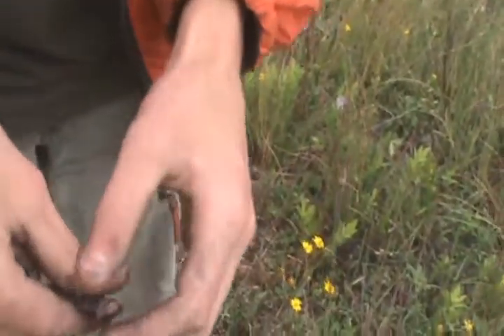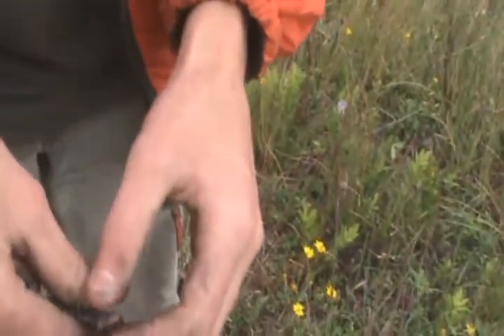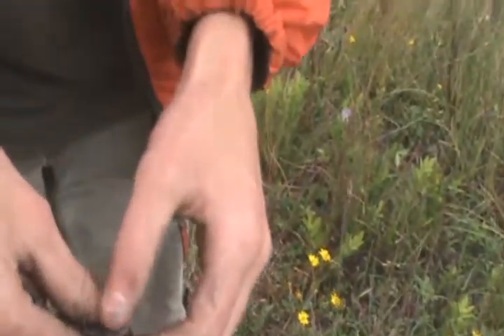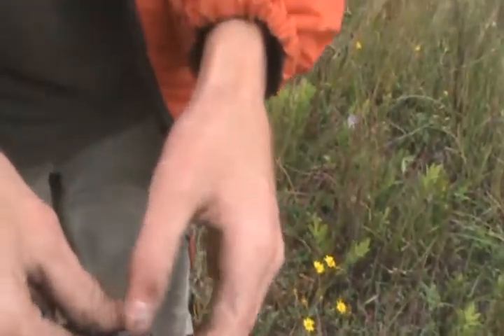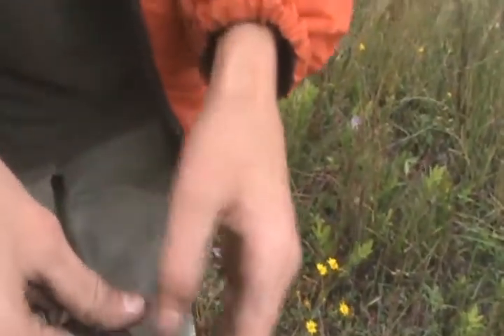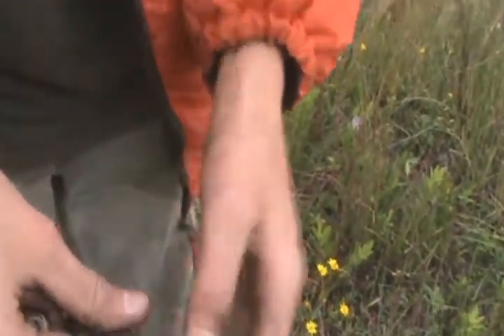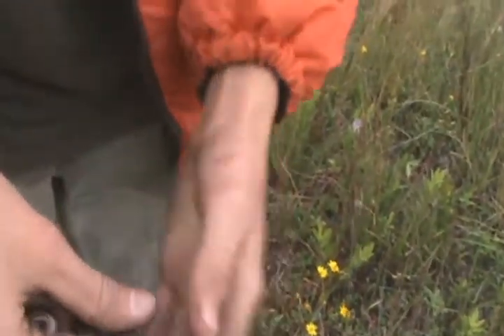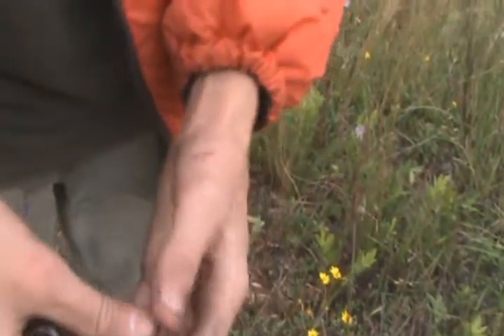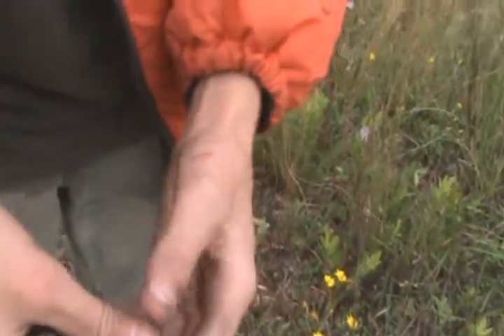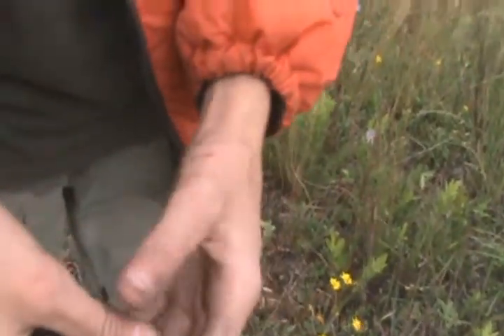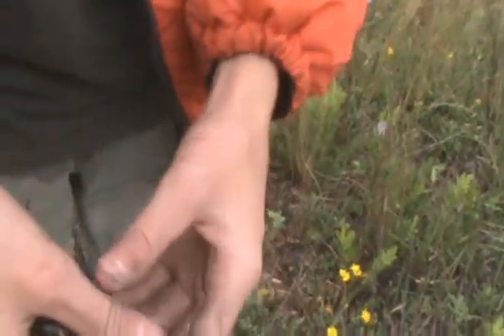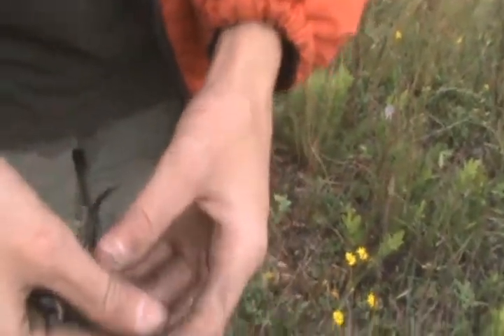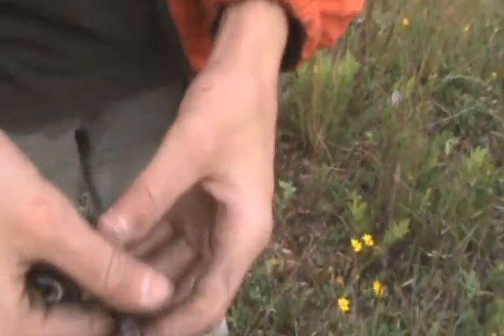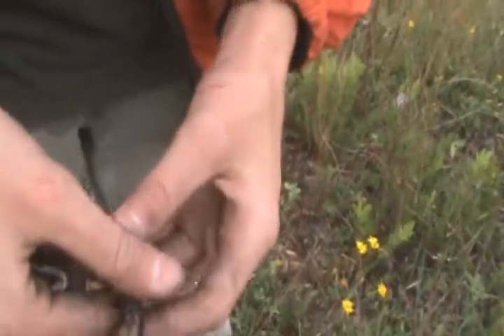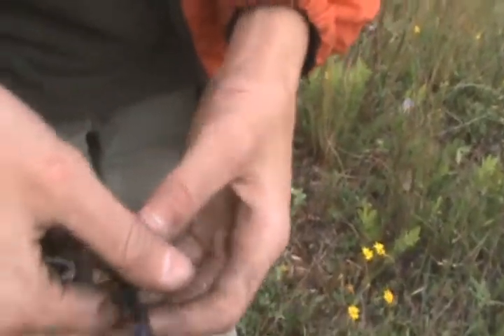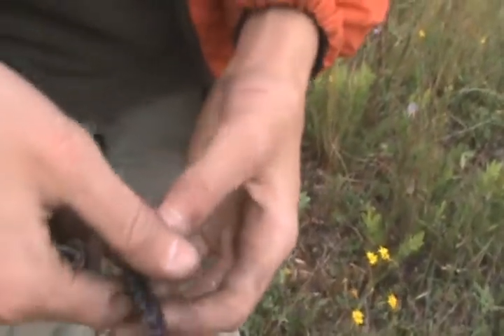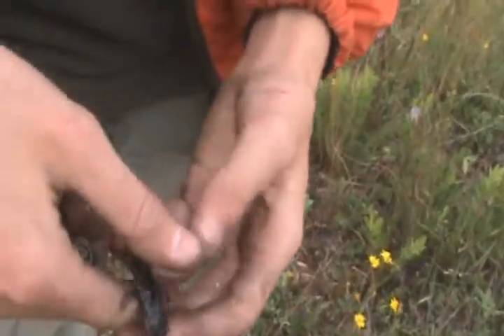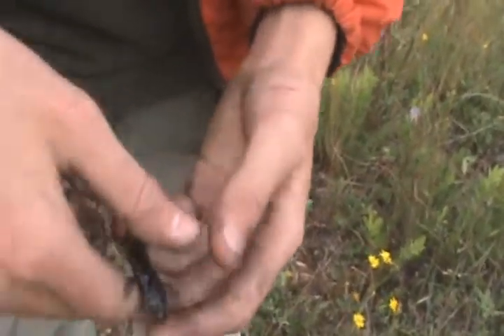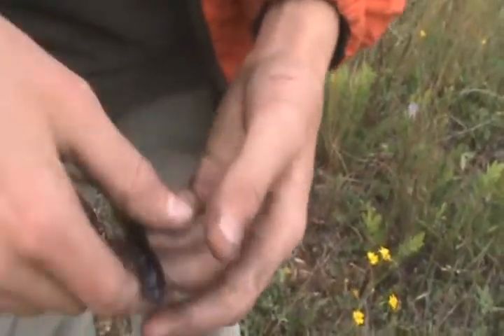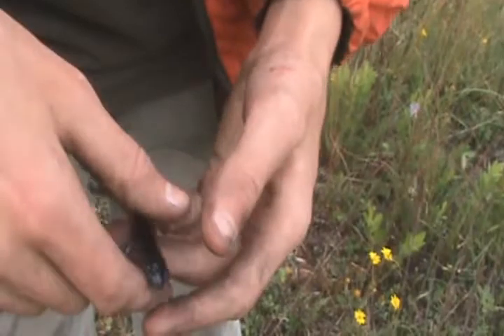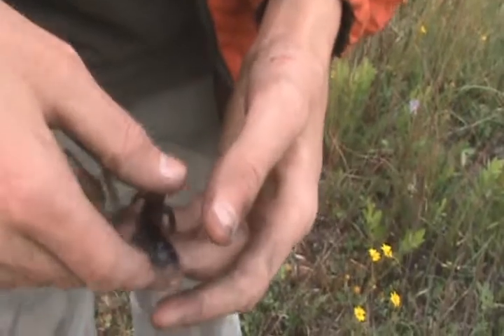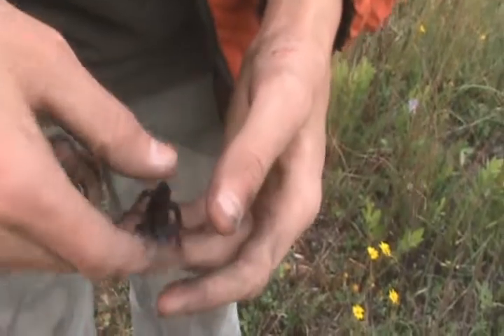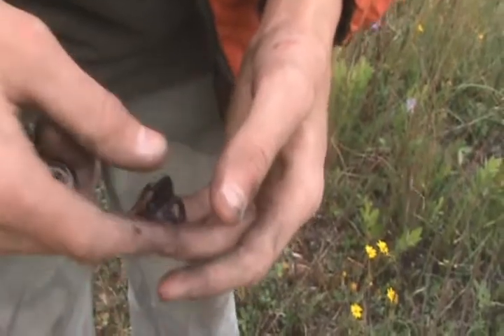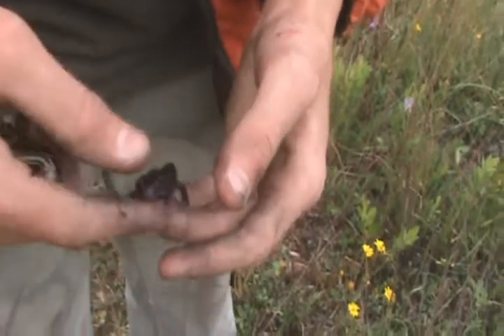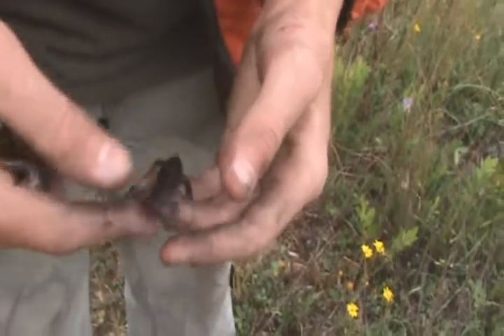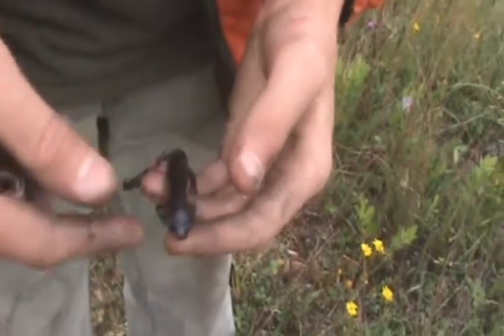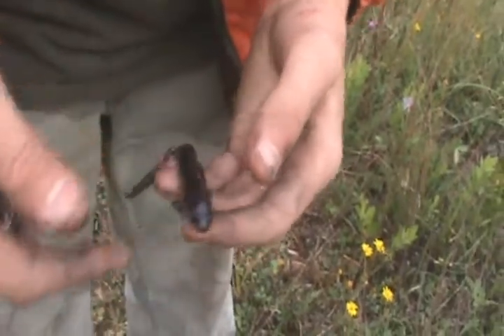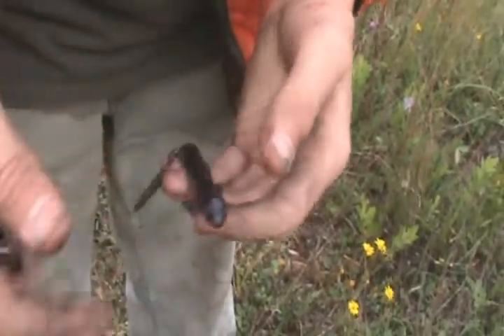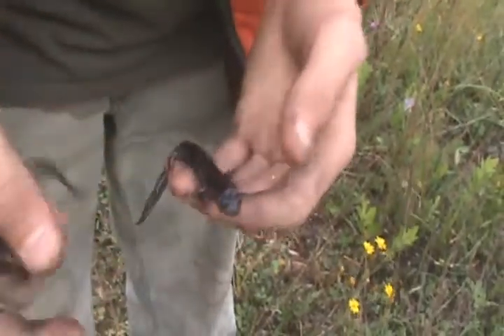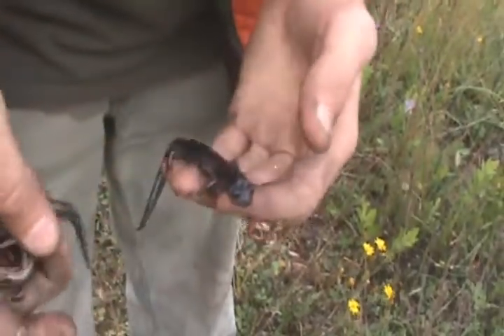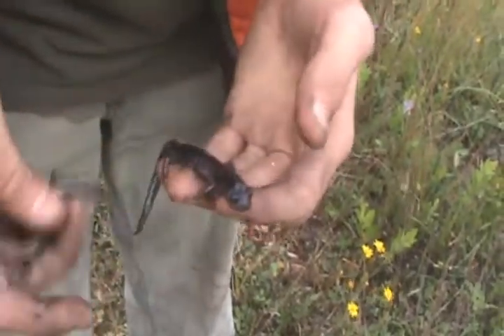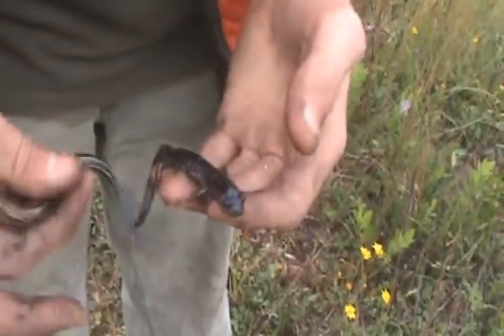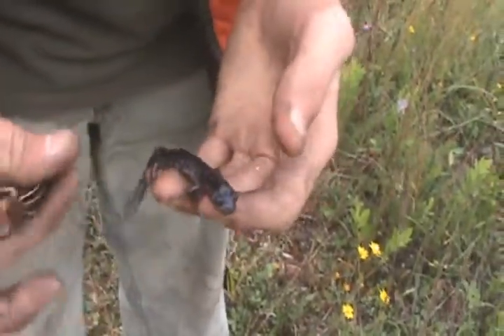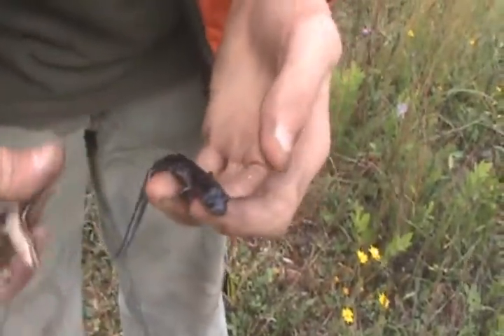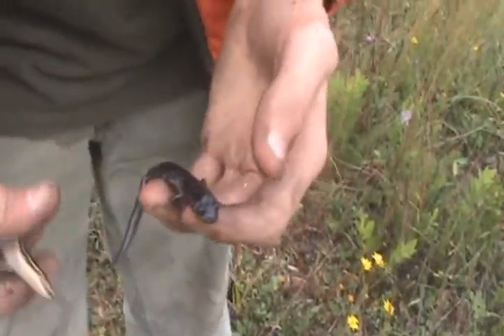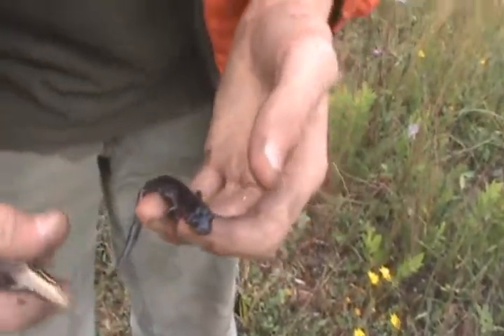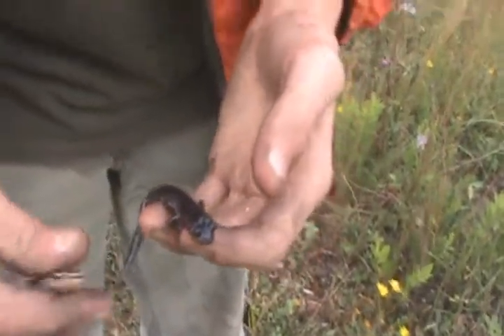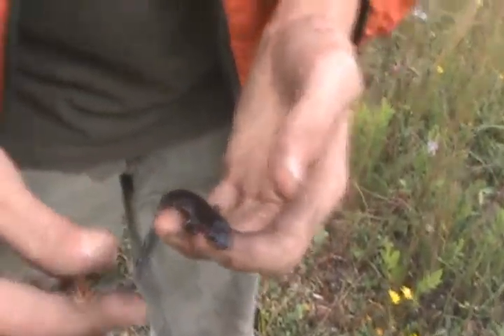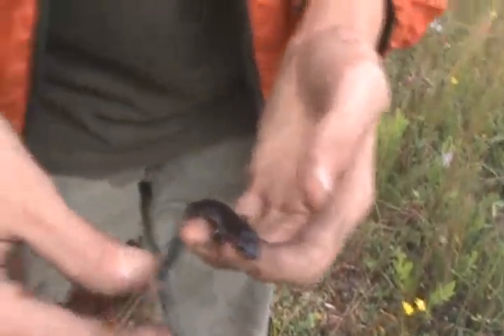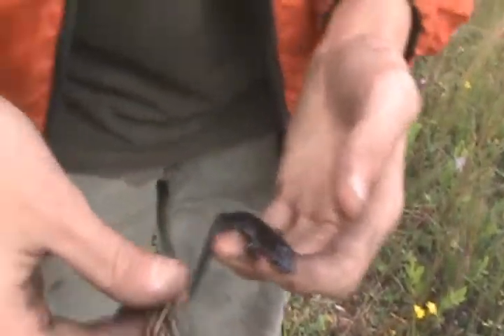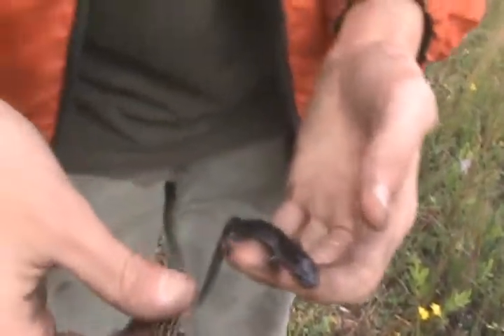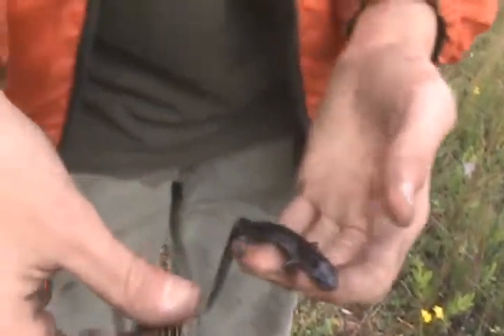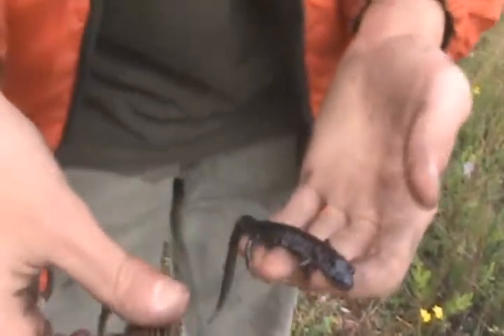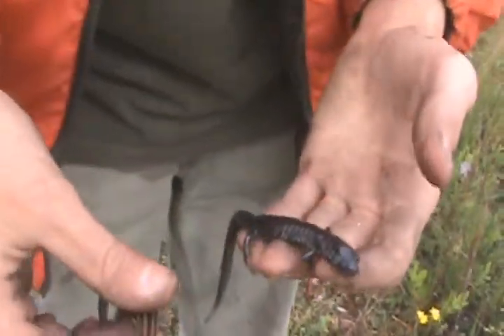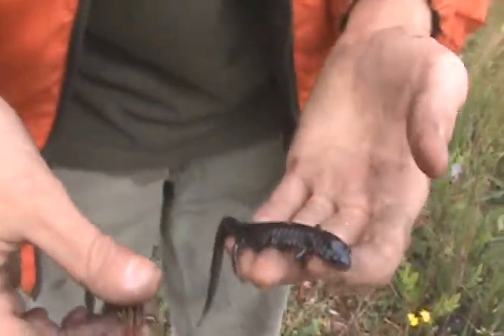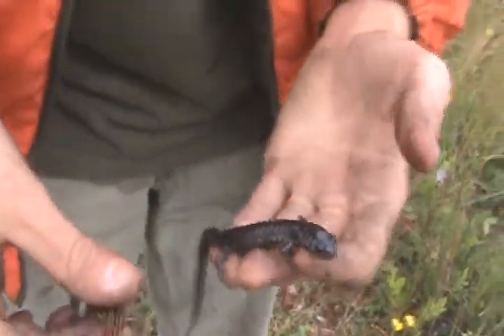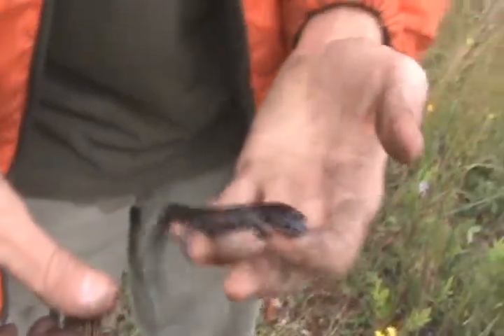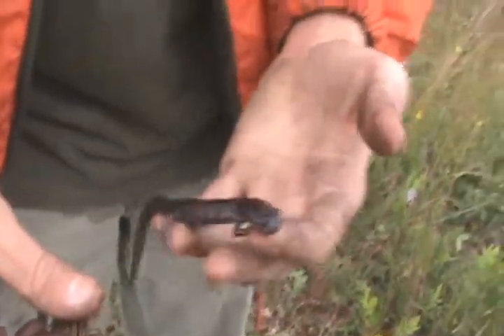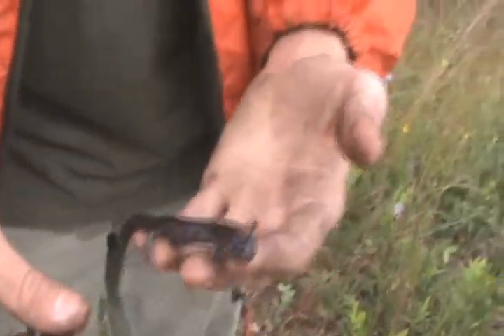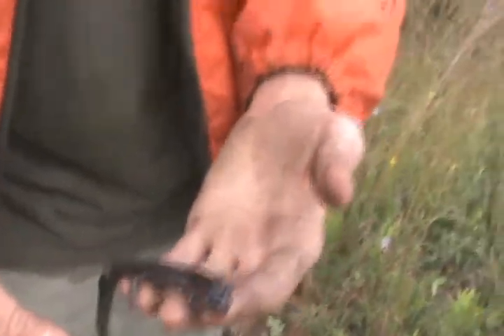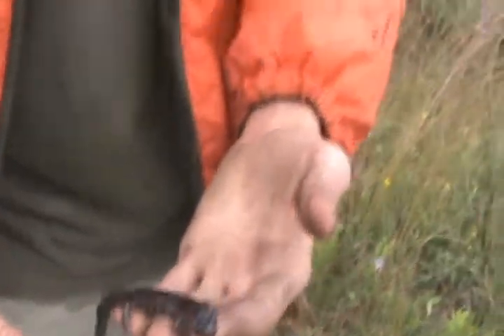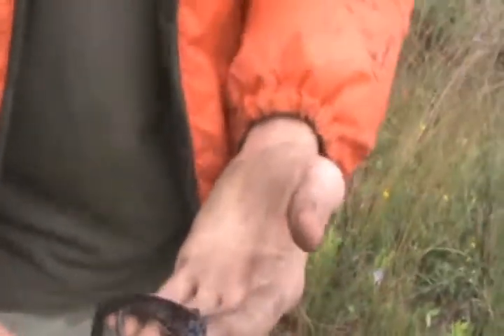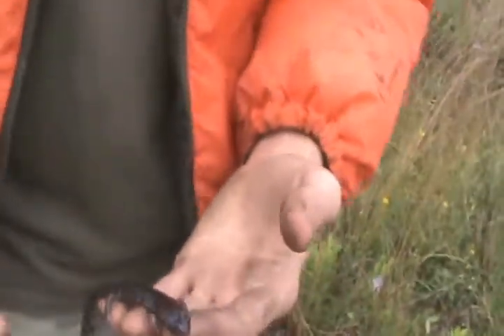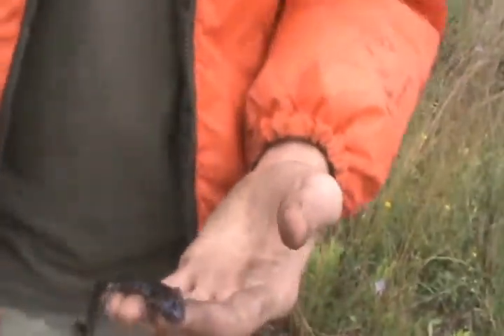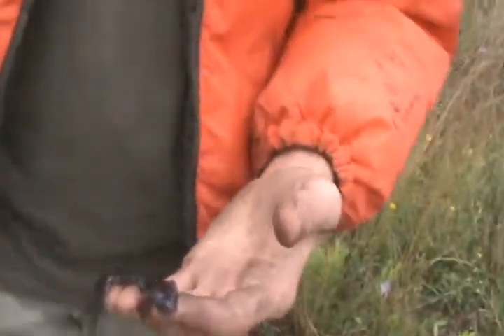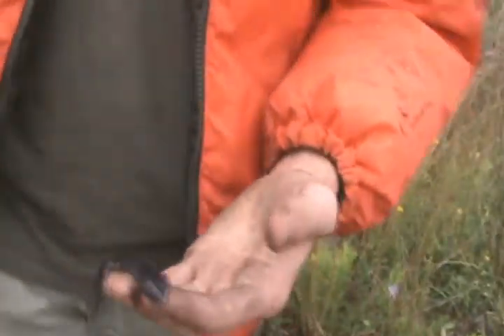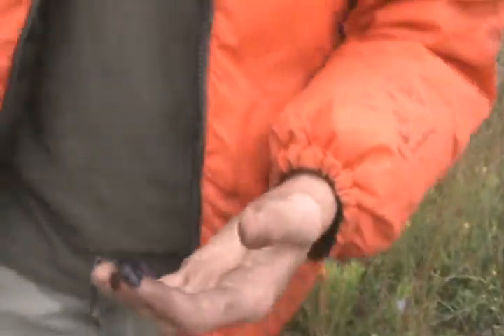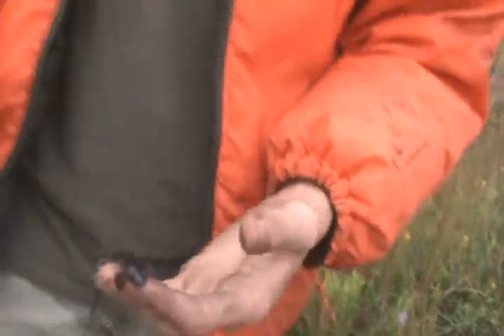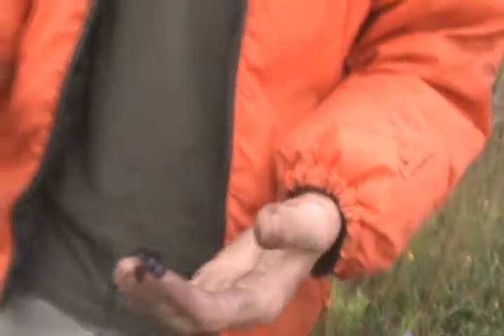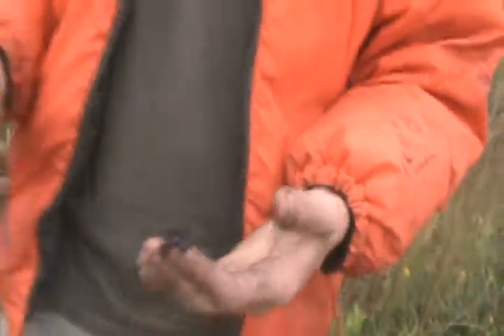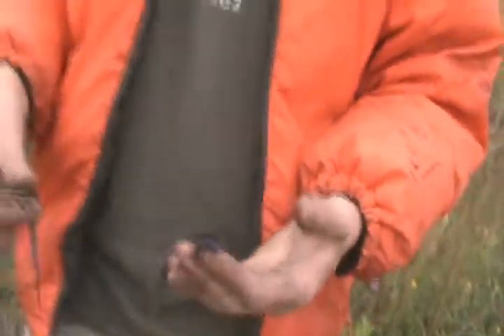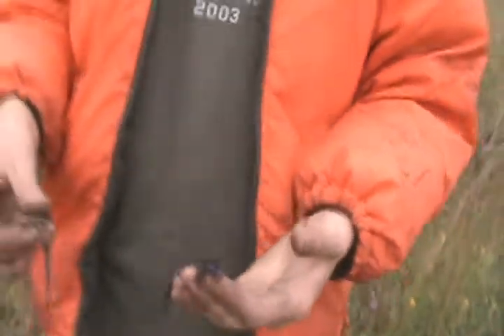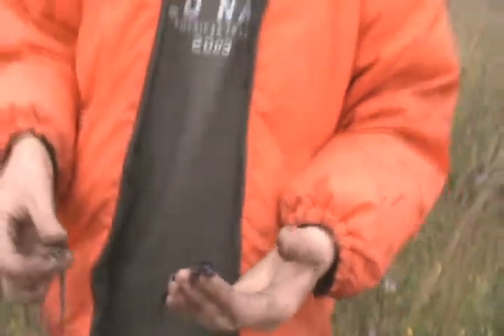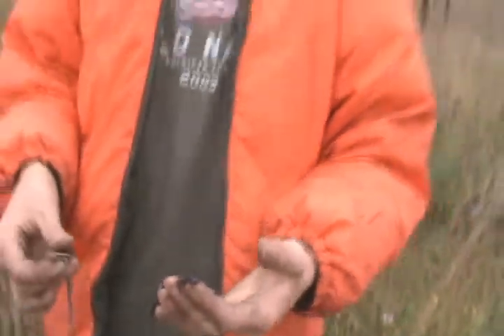It looks like a male because he's got a darker chin. And this is actually breeding season for these guys.